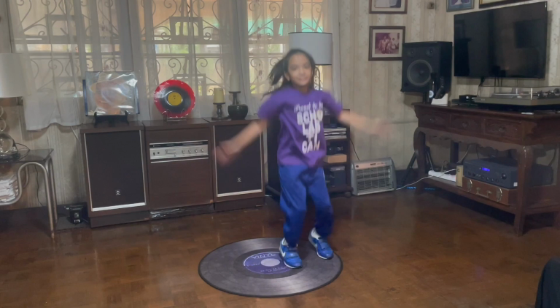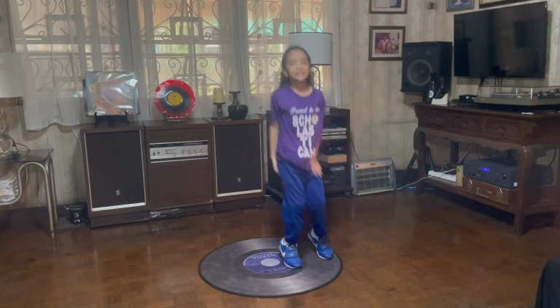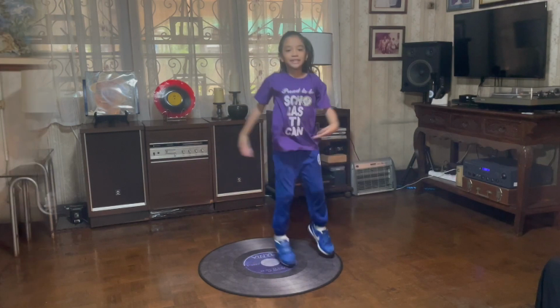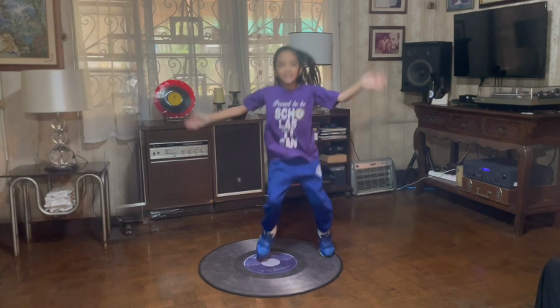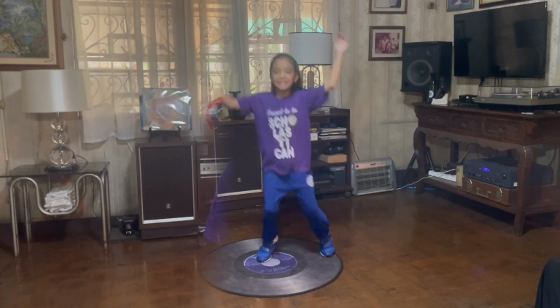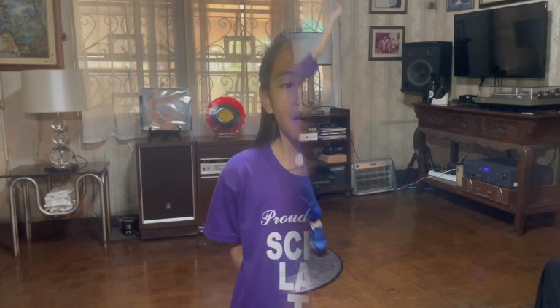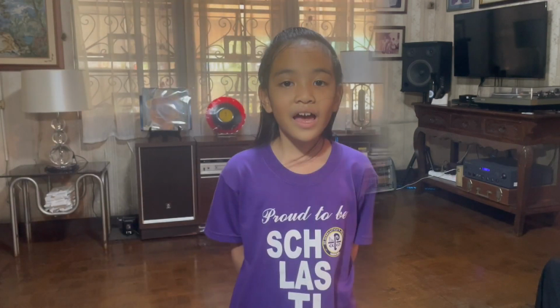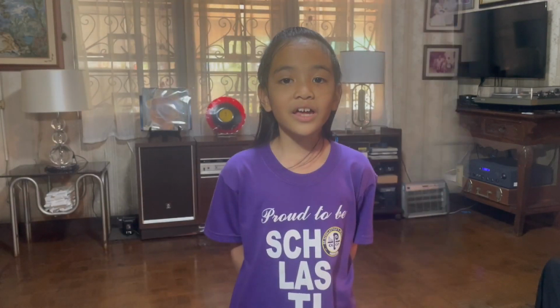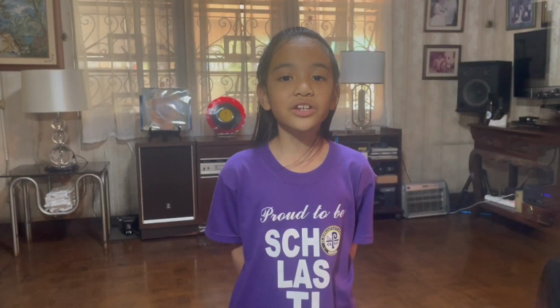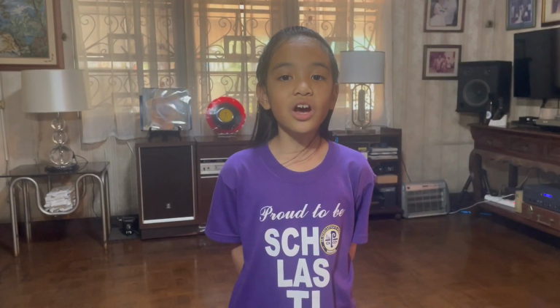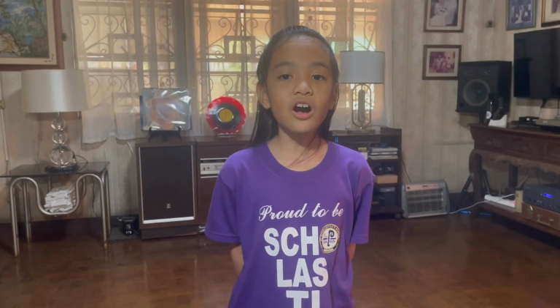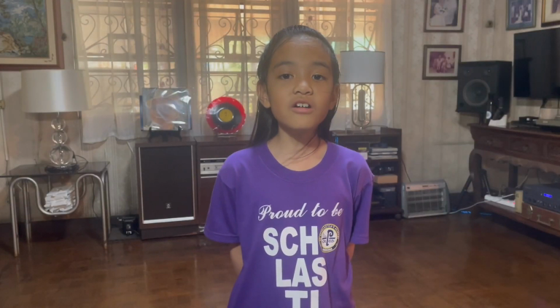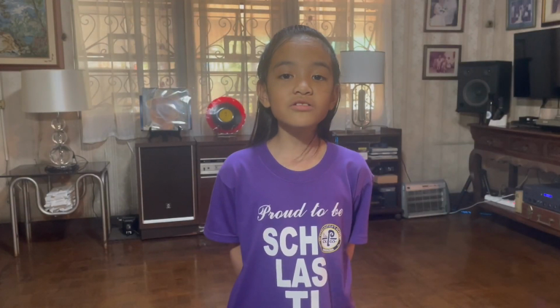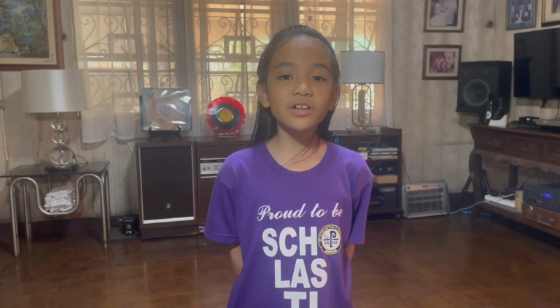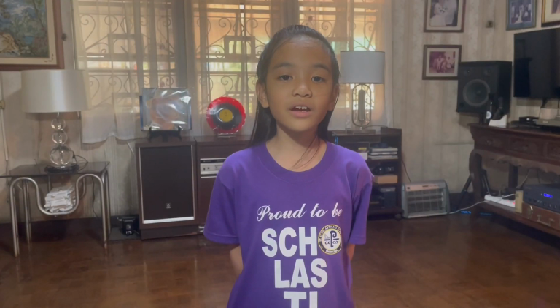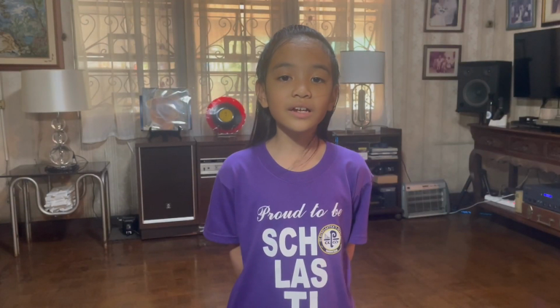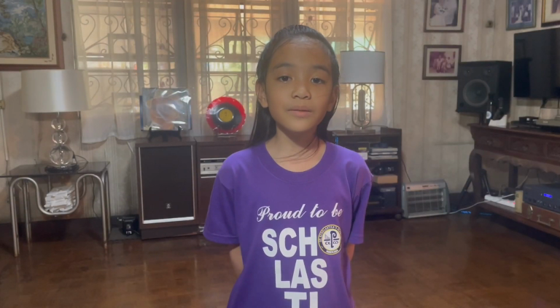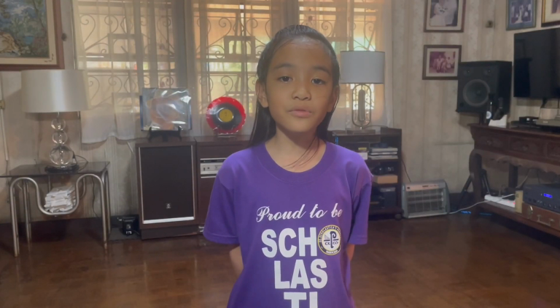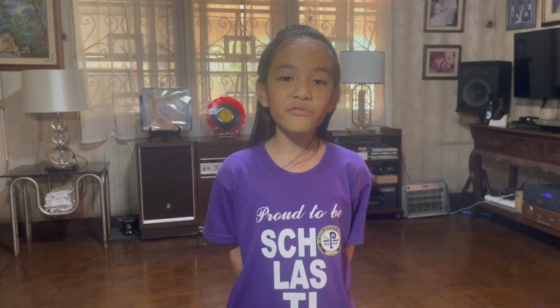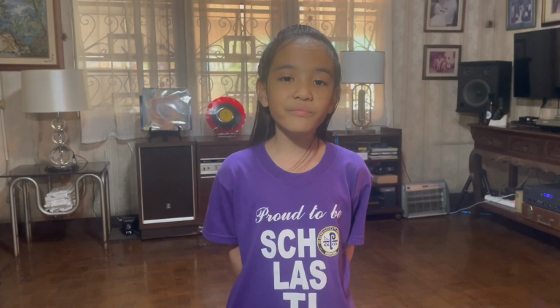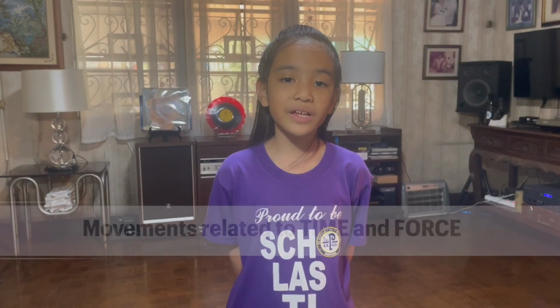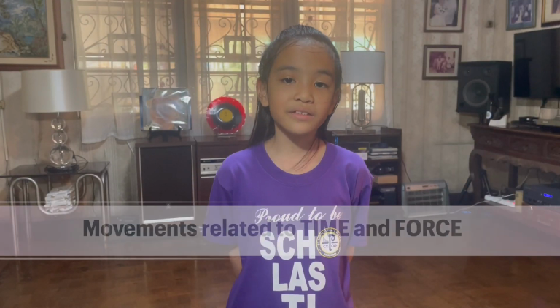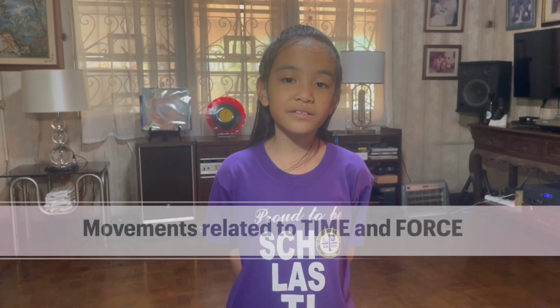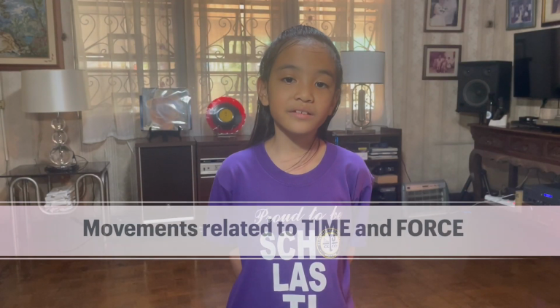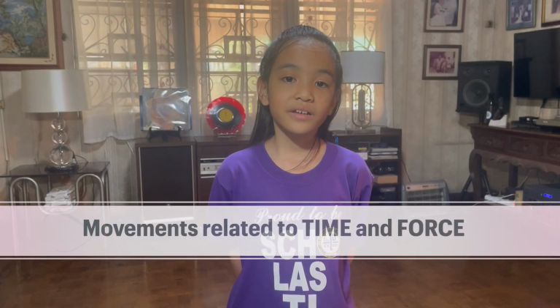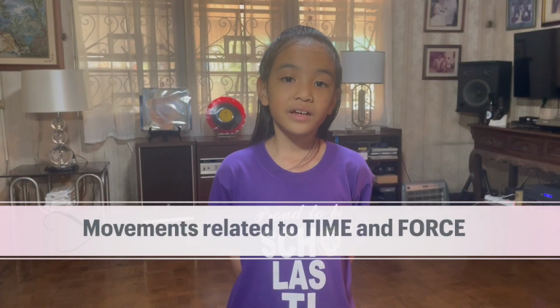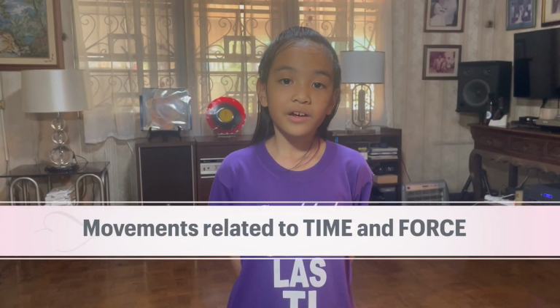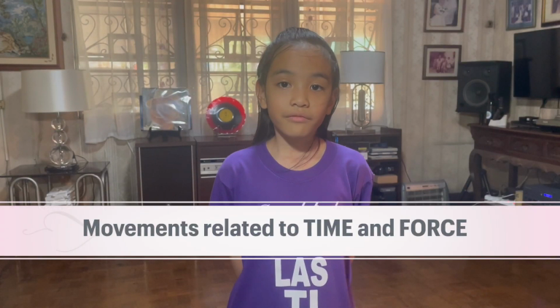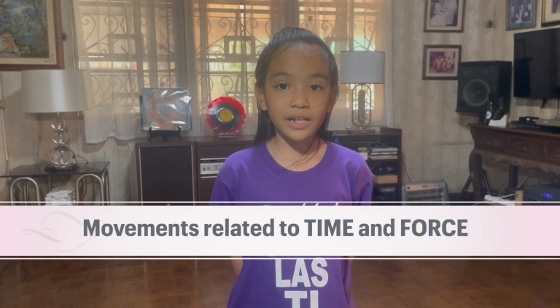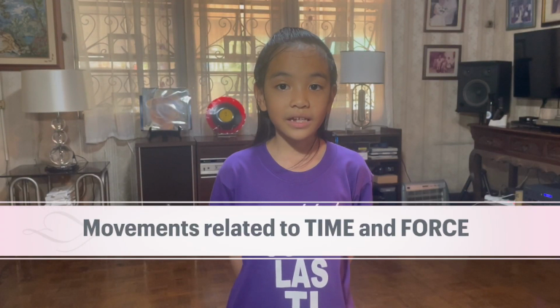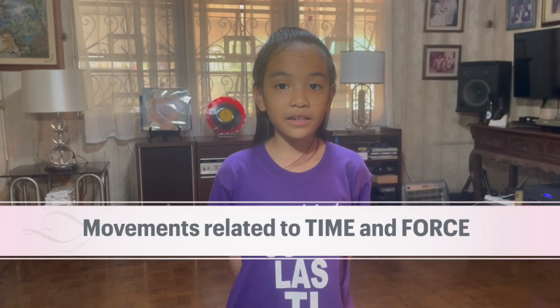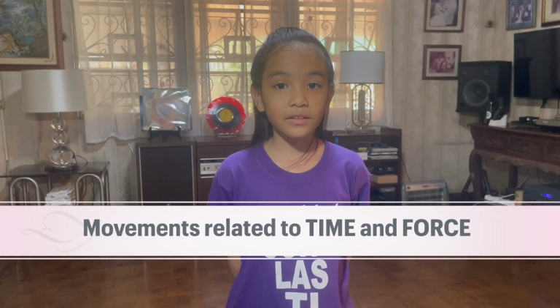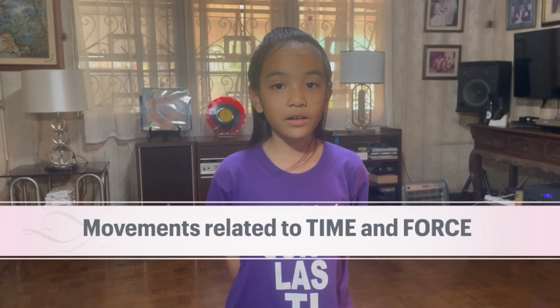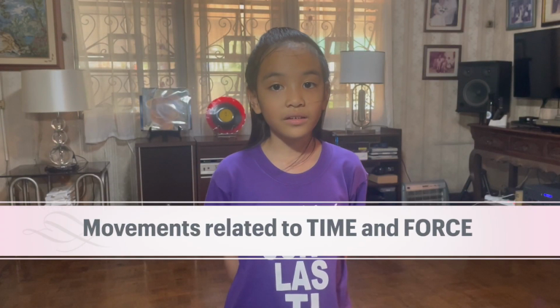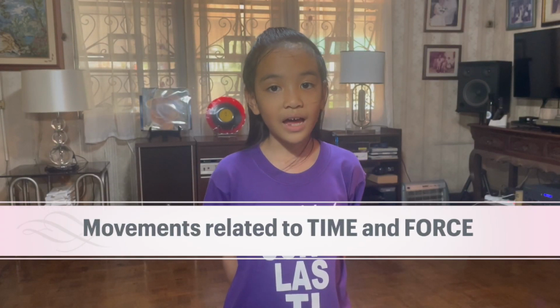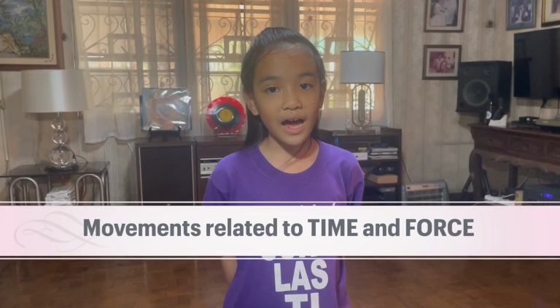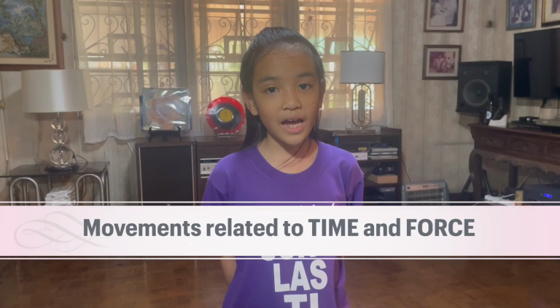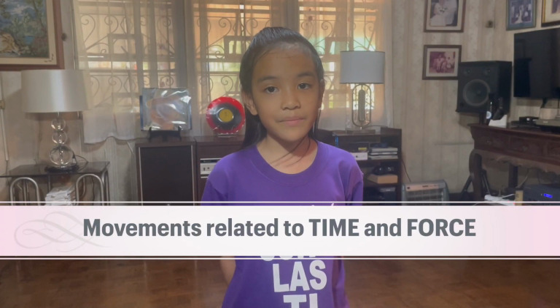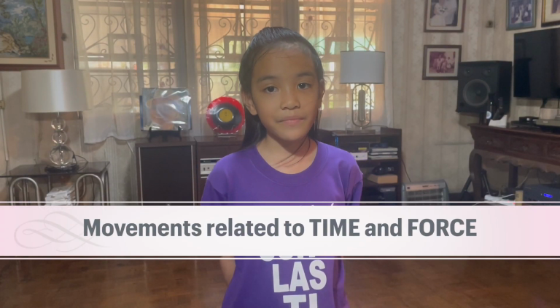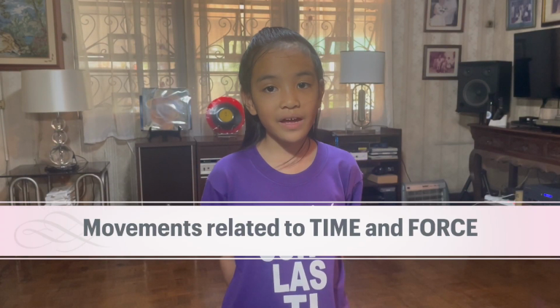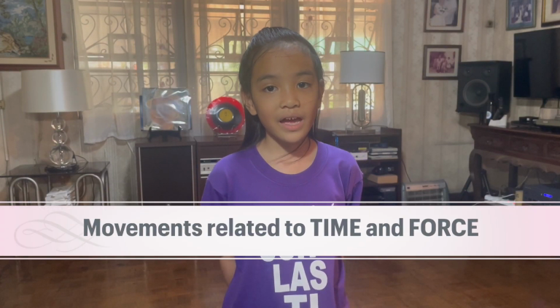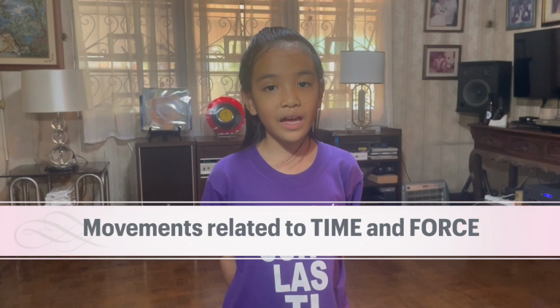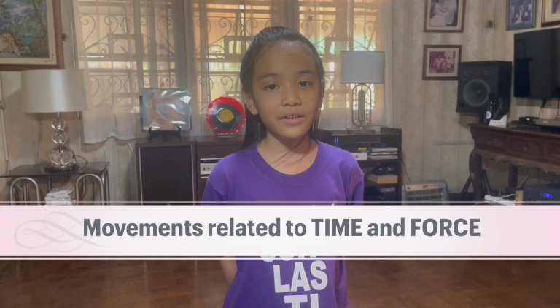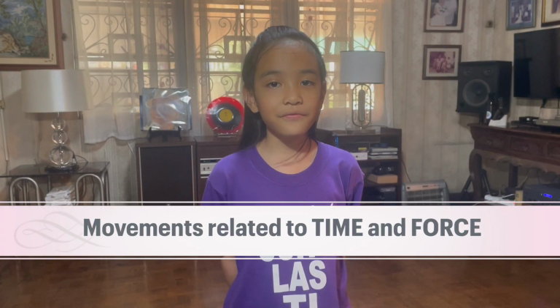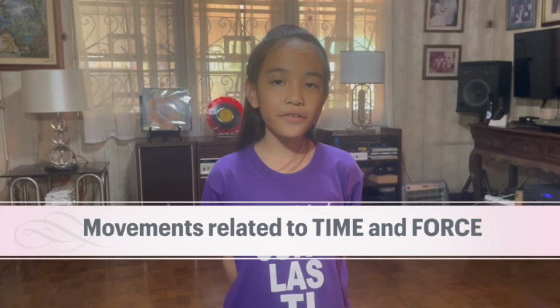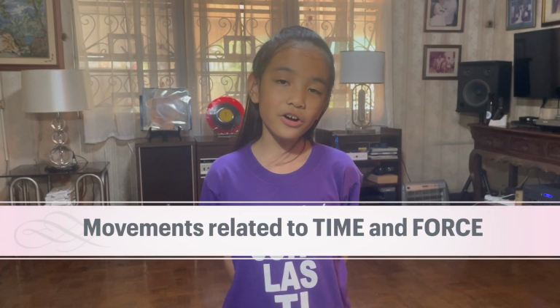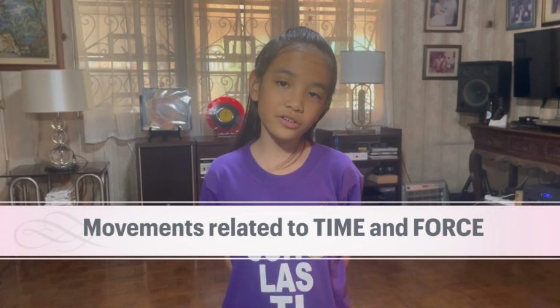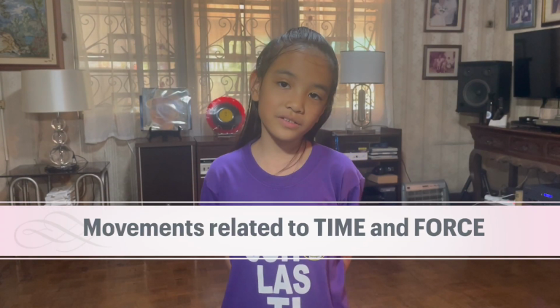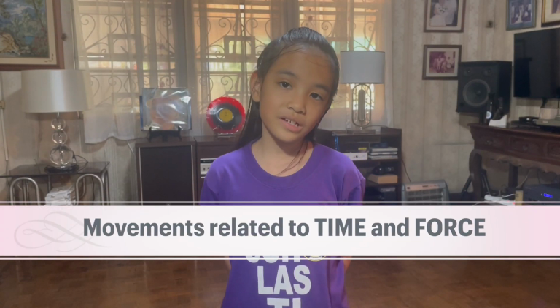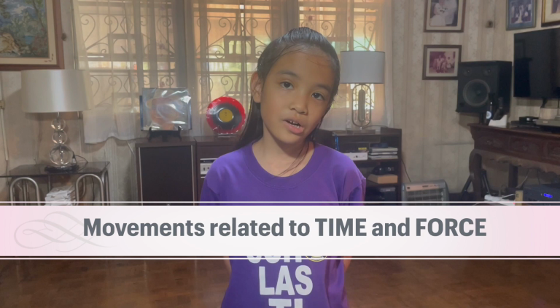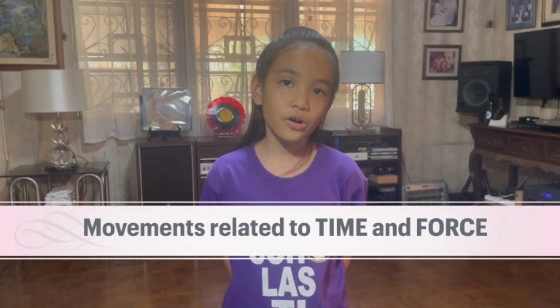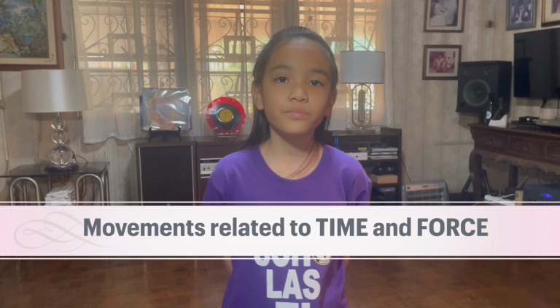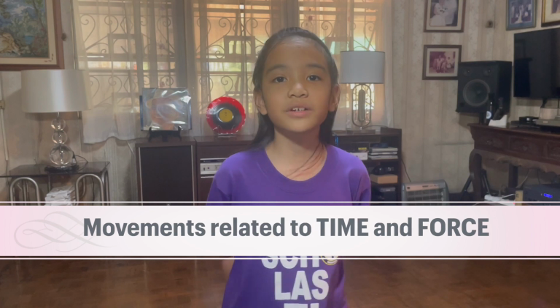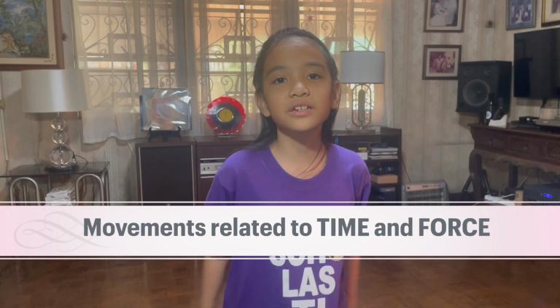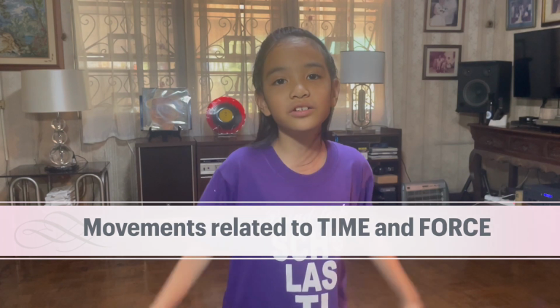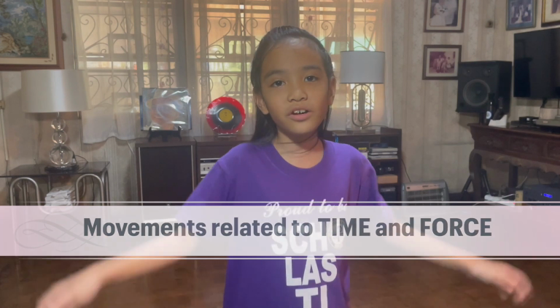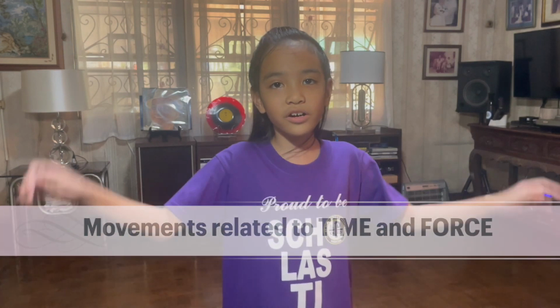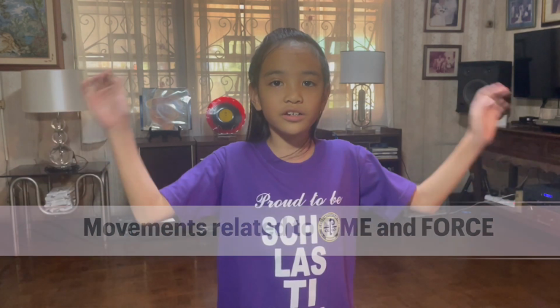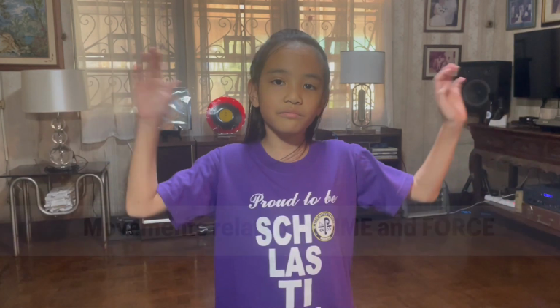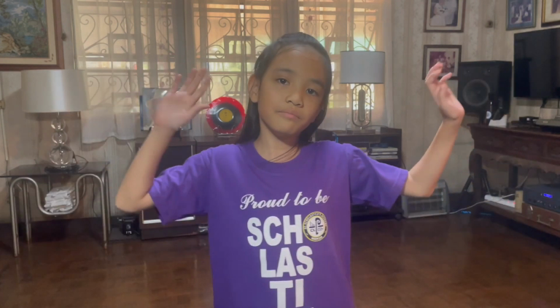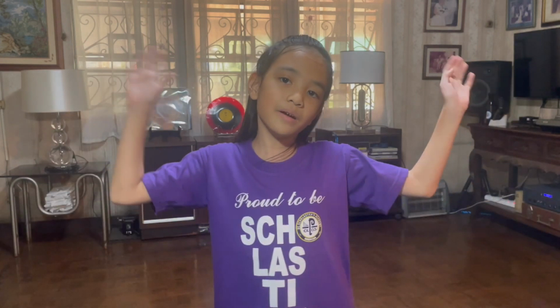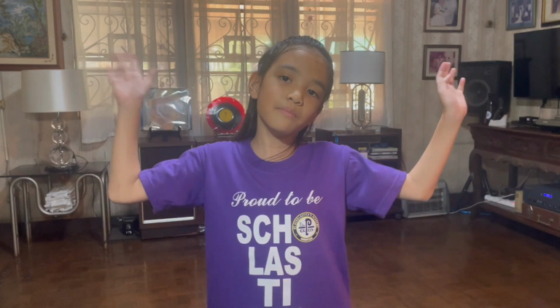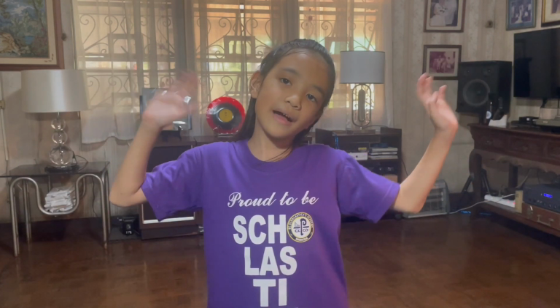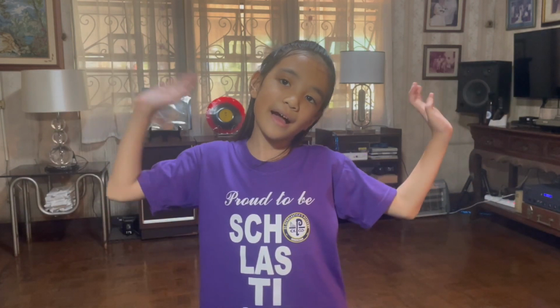And those are the movements related to time and force! See you guys! Bye bye!